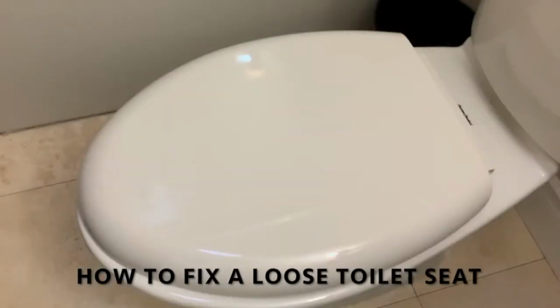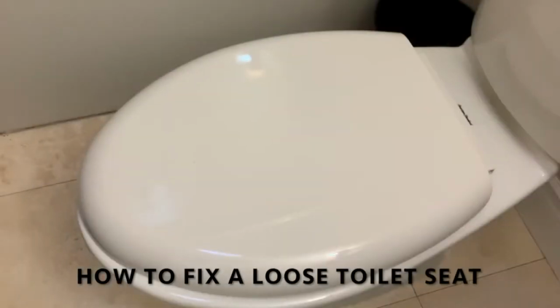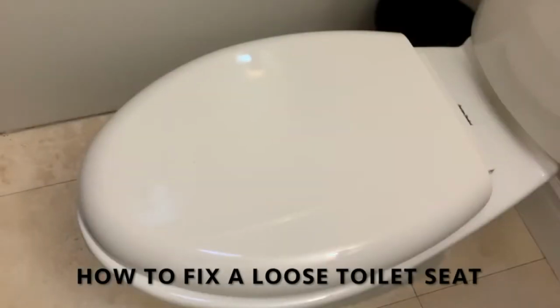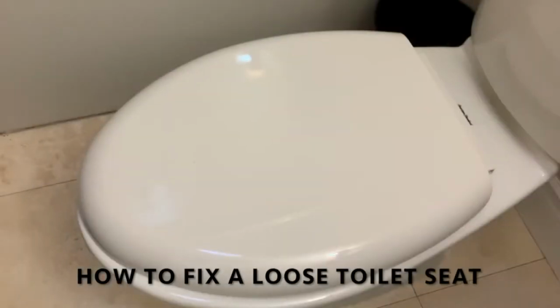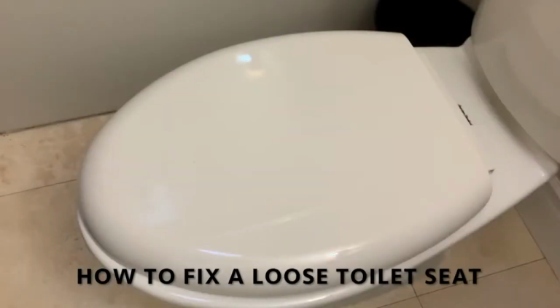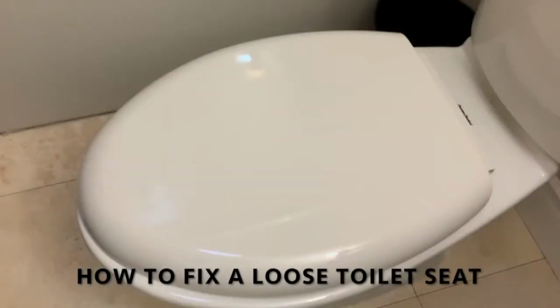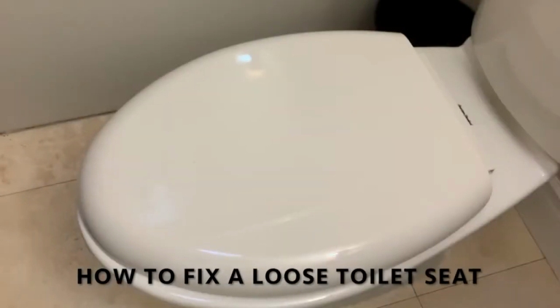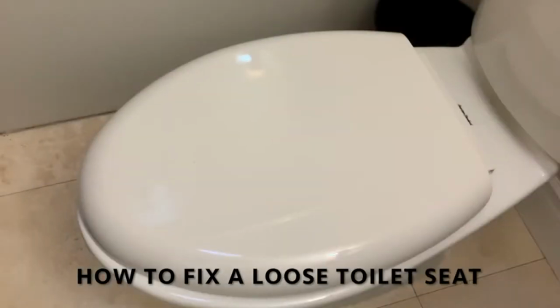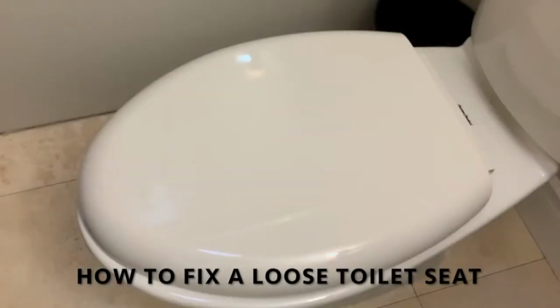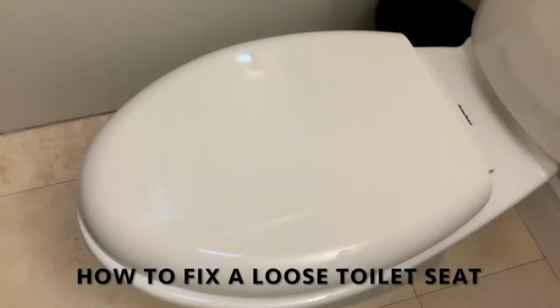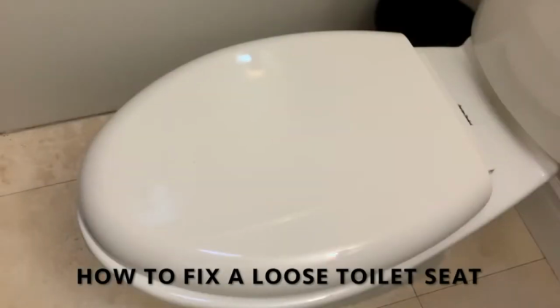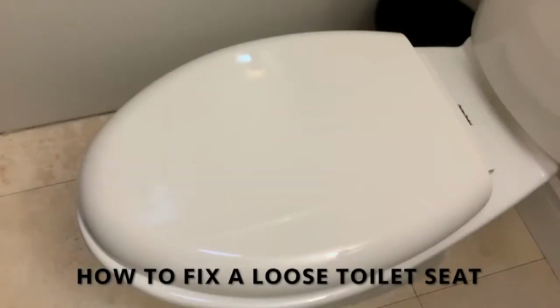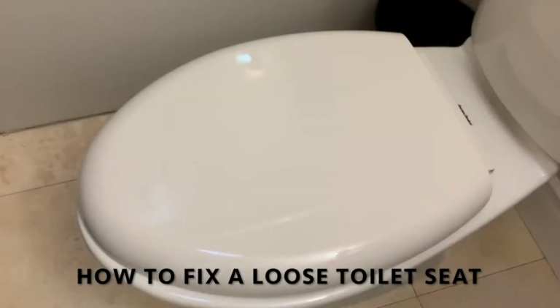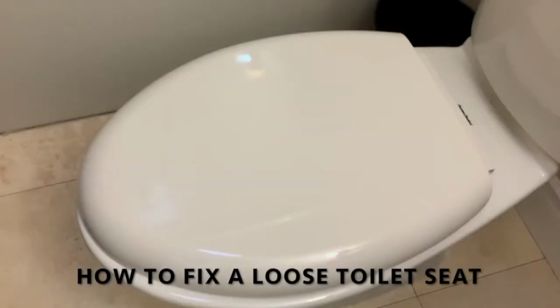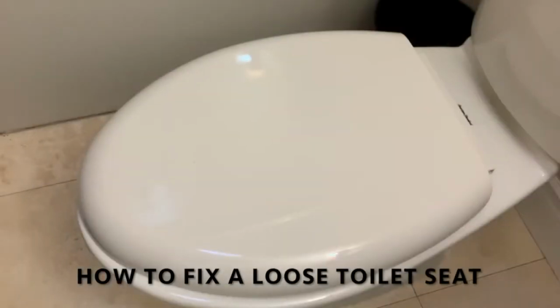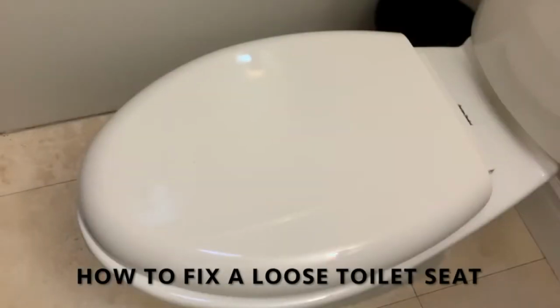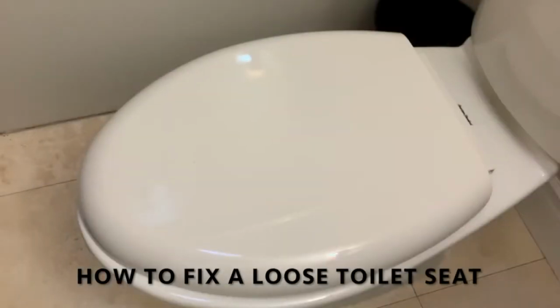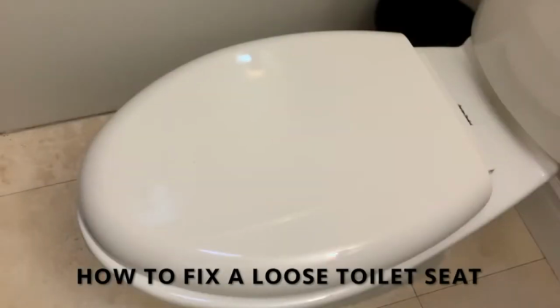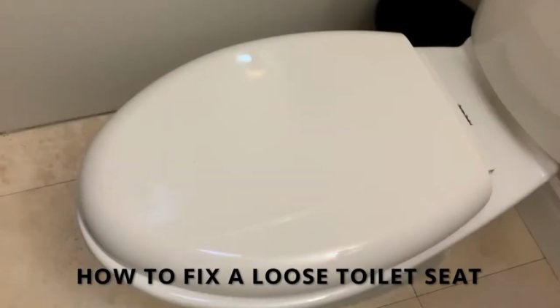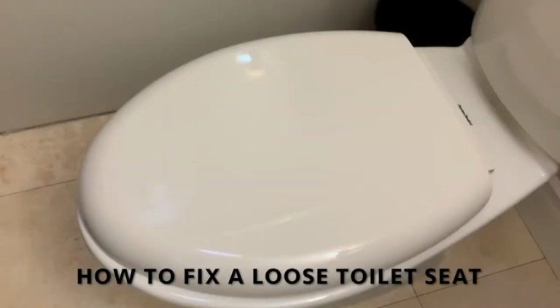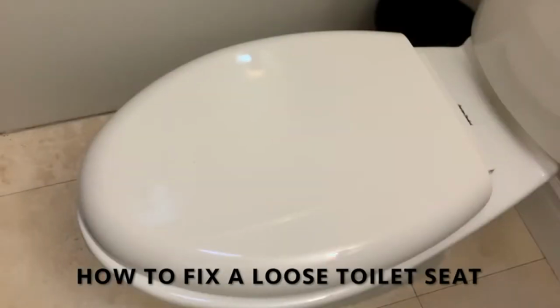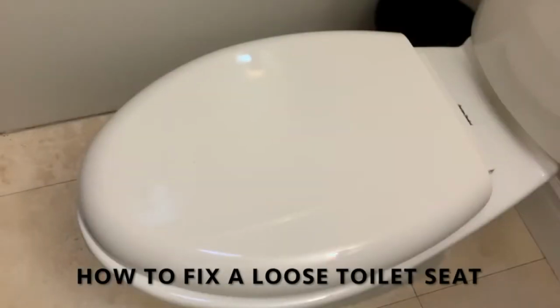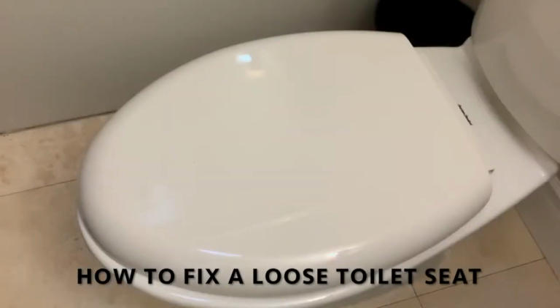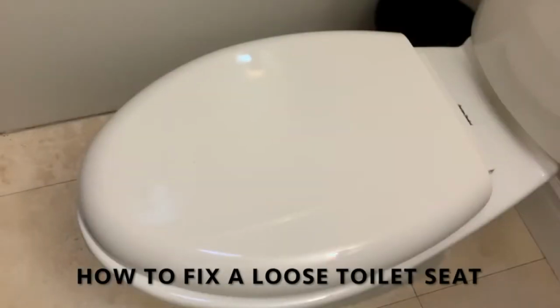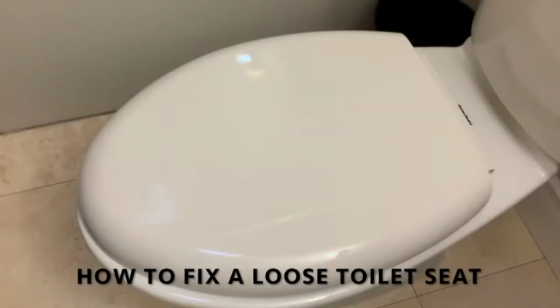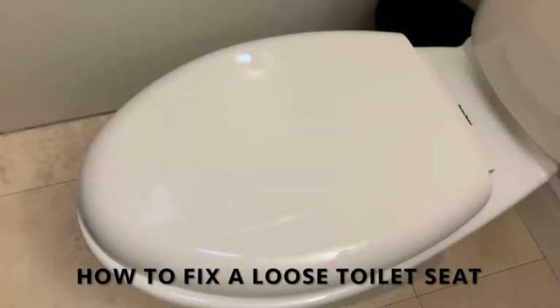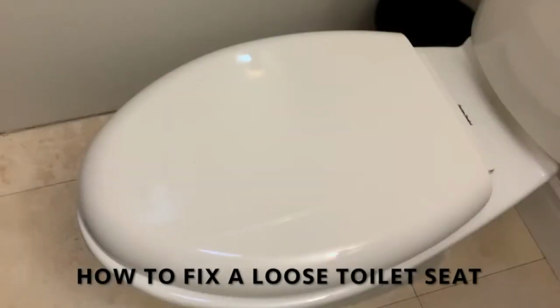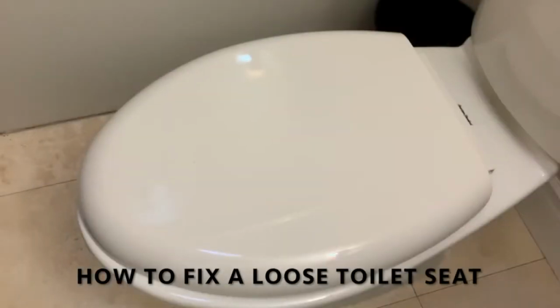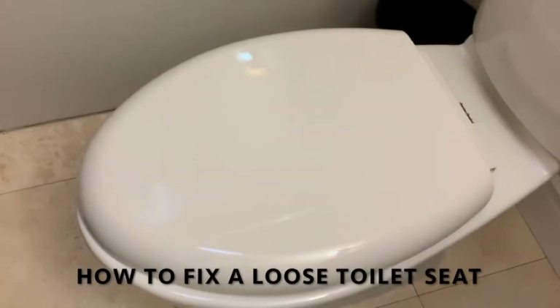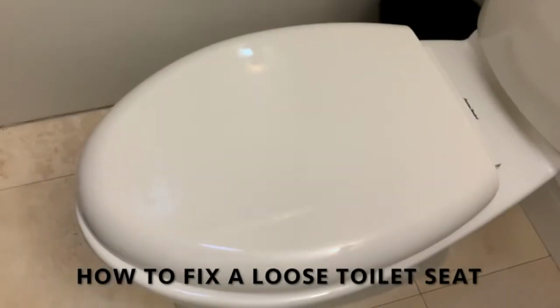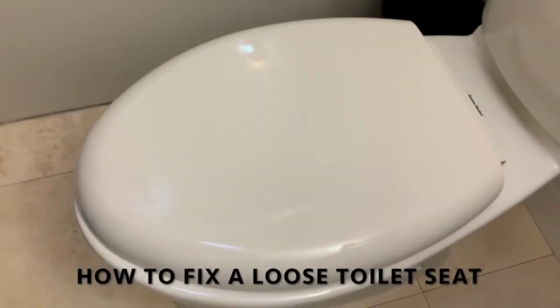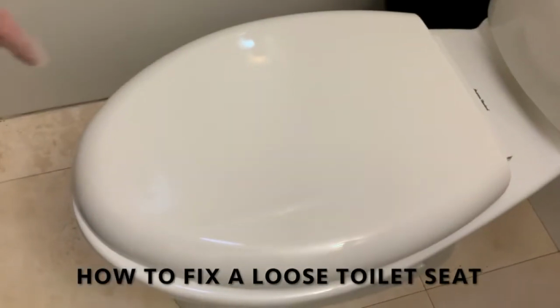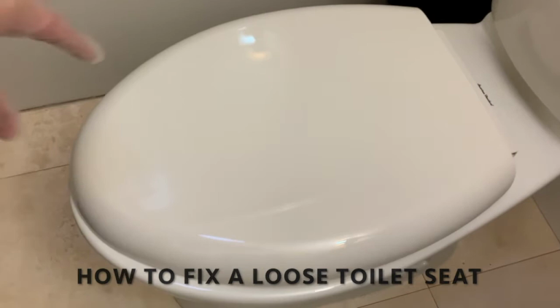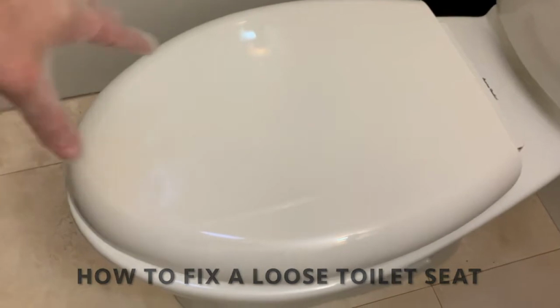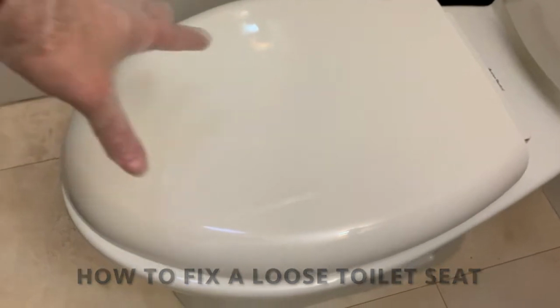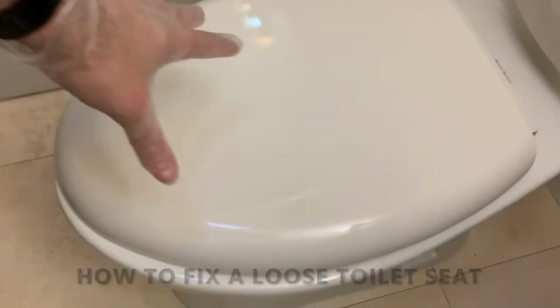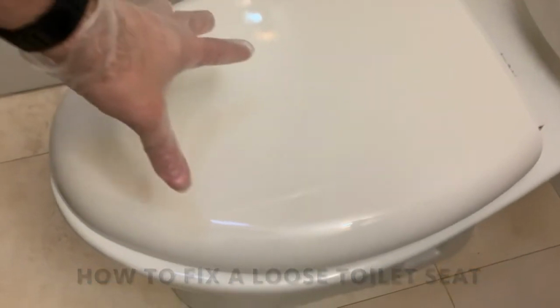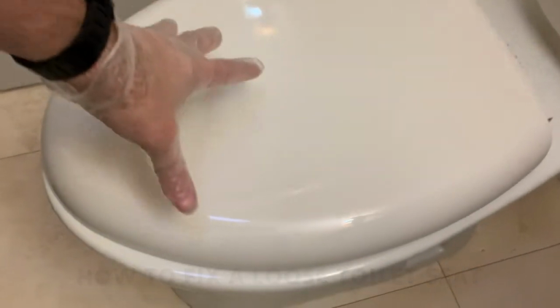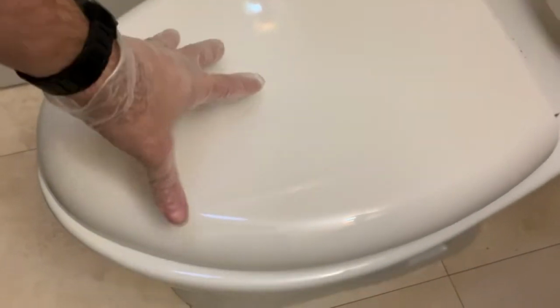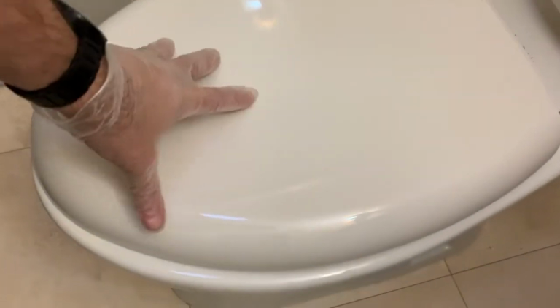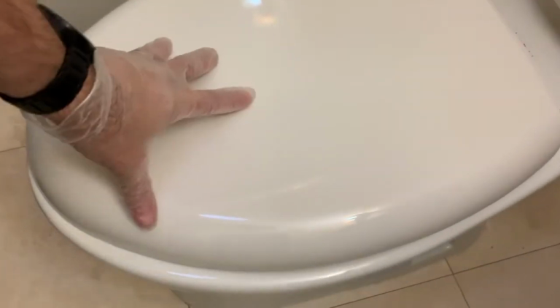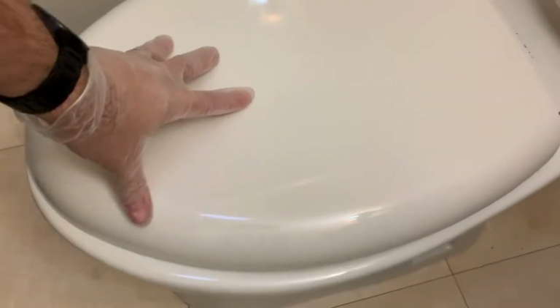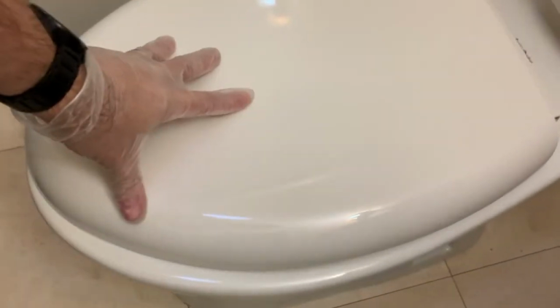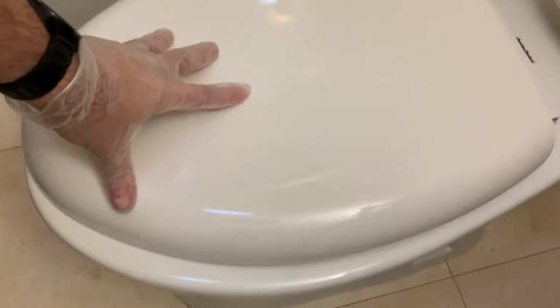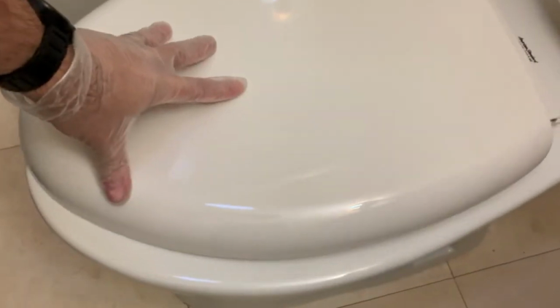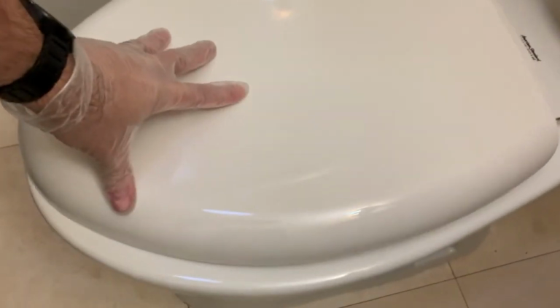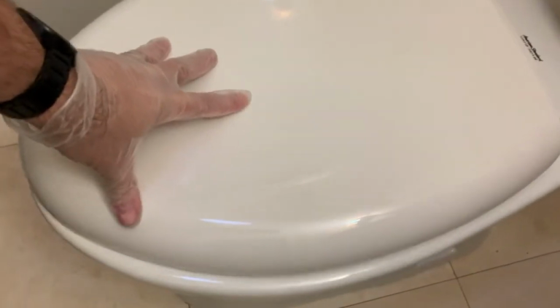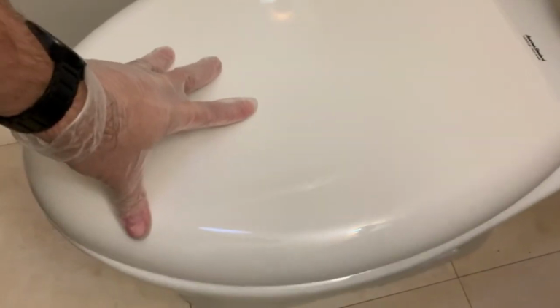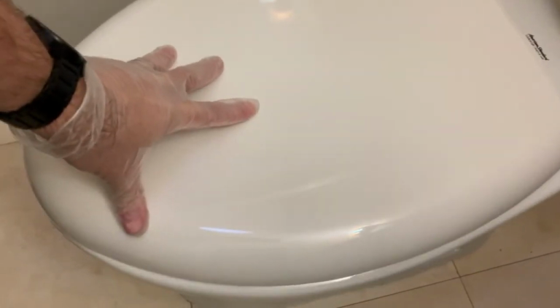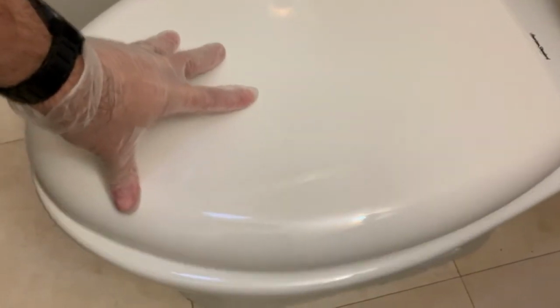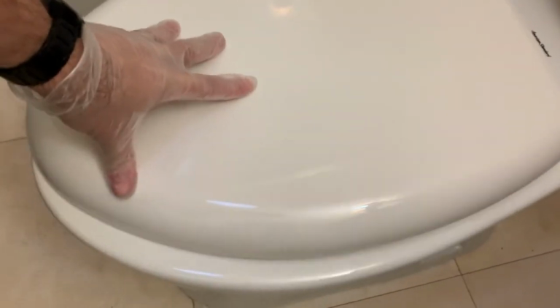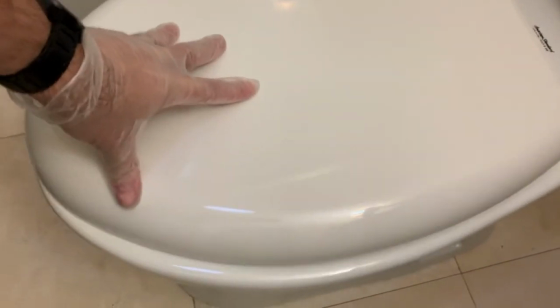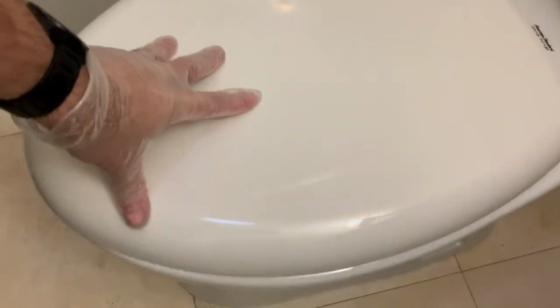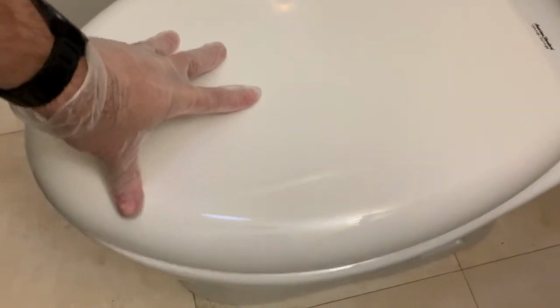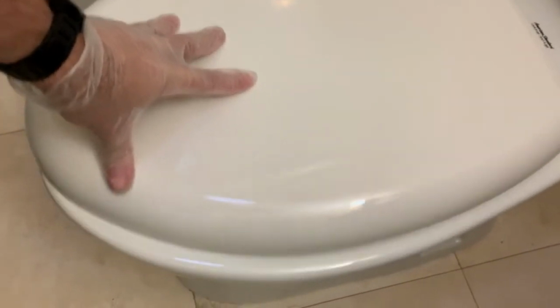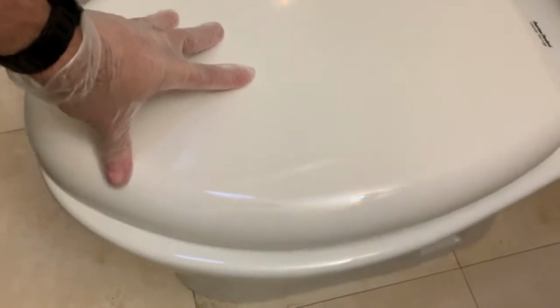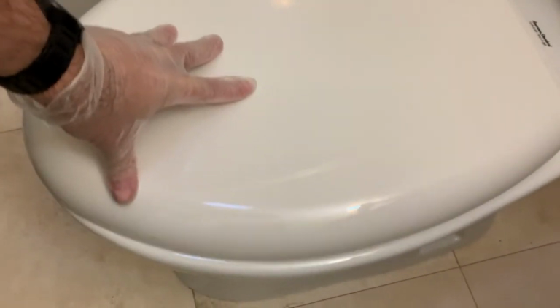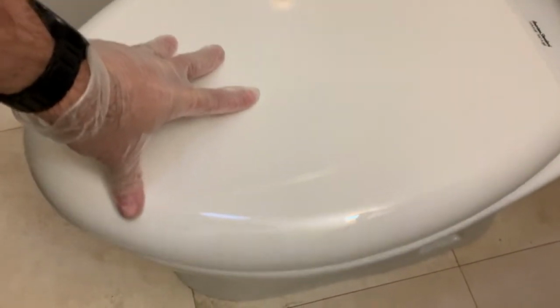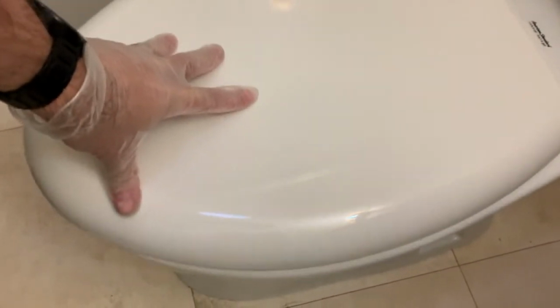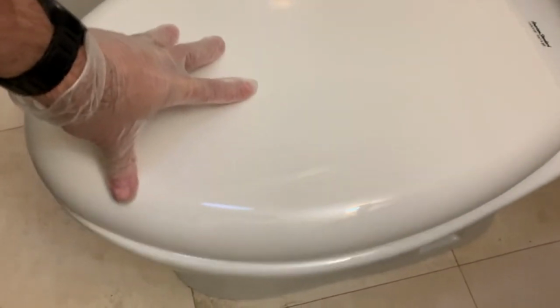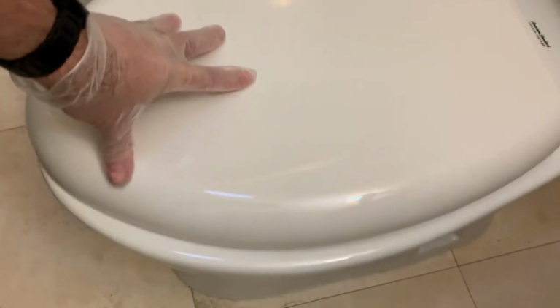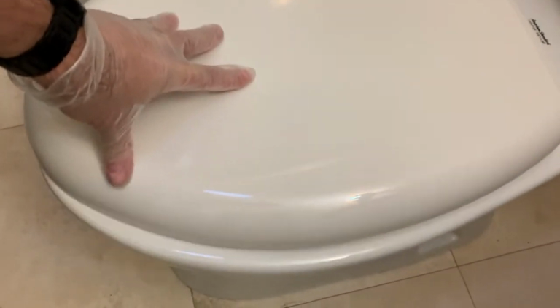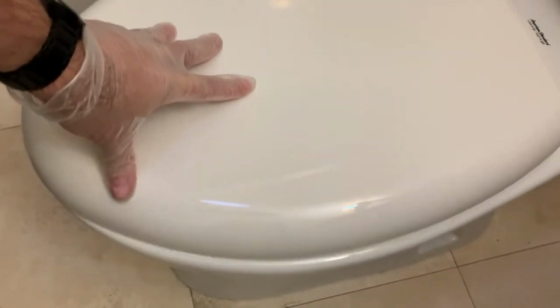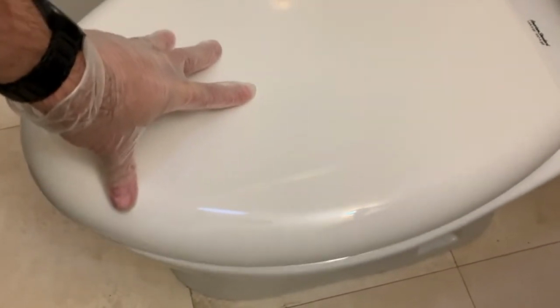Here's how to fix a wobbly soft-close toilet seat on an American Standard toilet. You may need to alter some steps if your toilet seat is different.